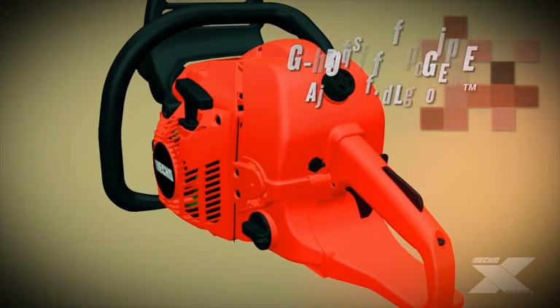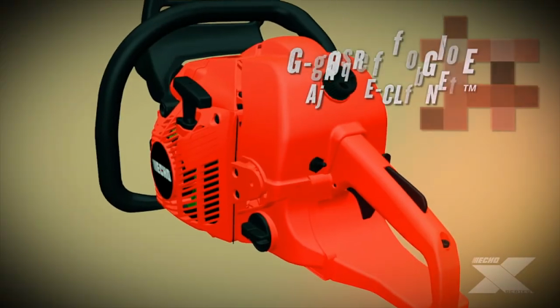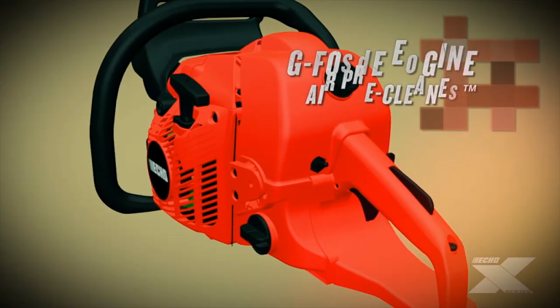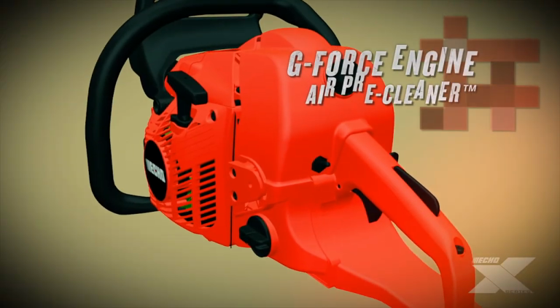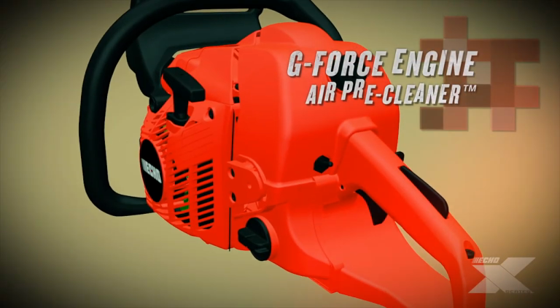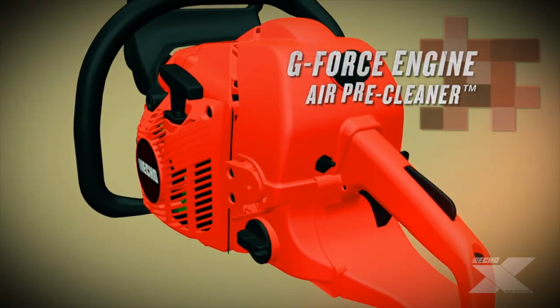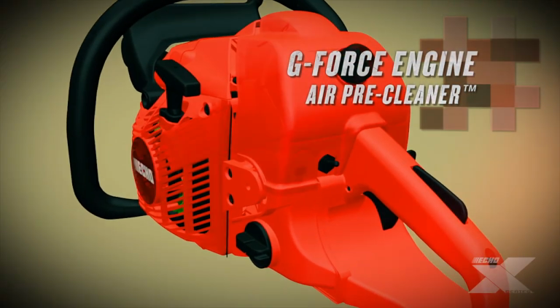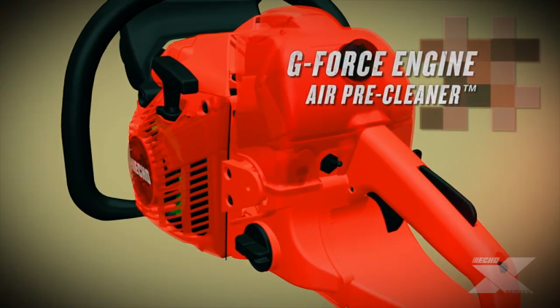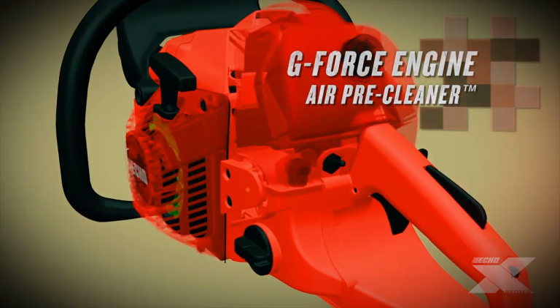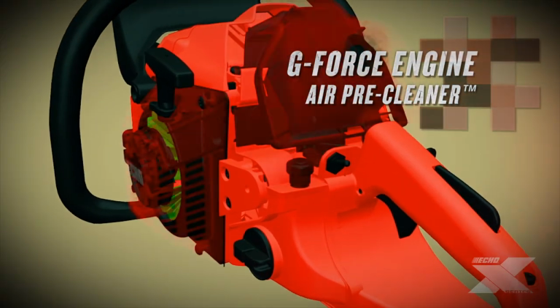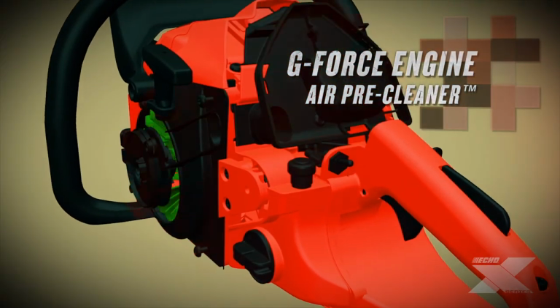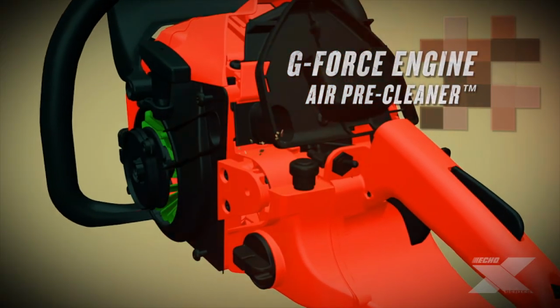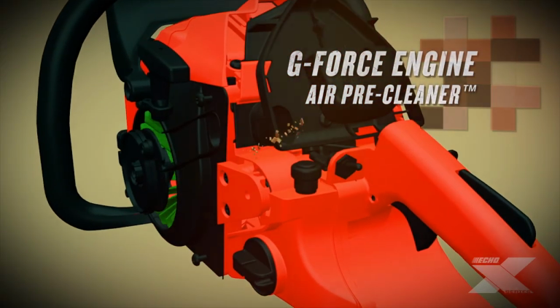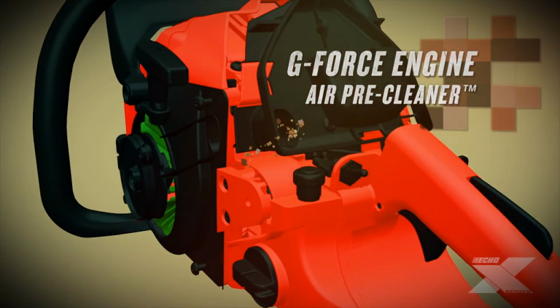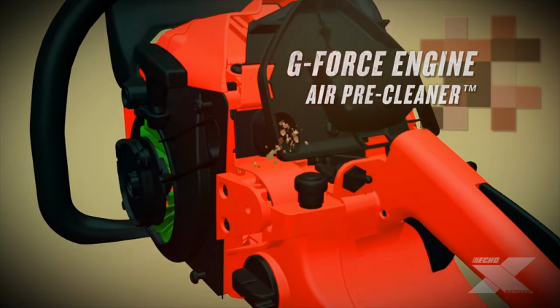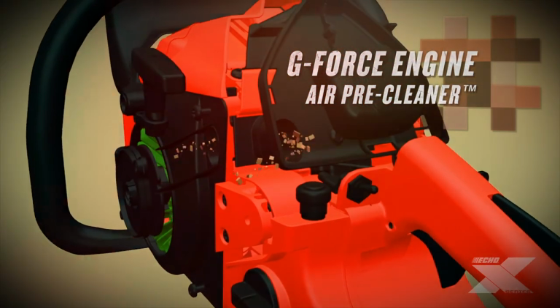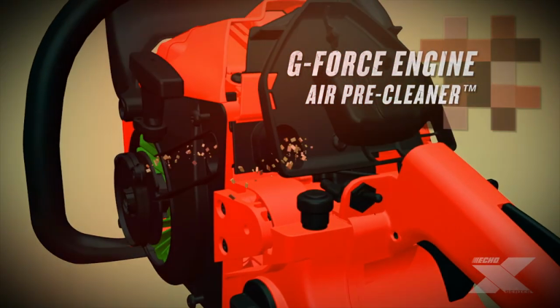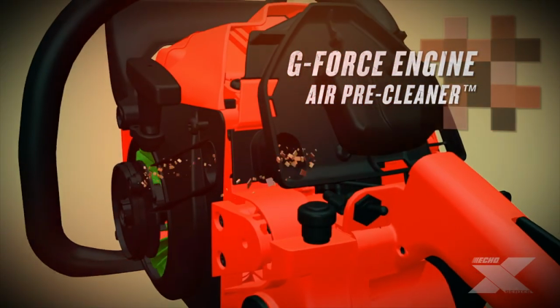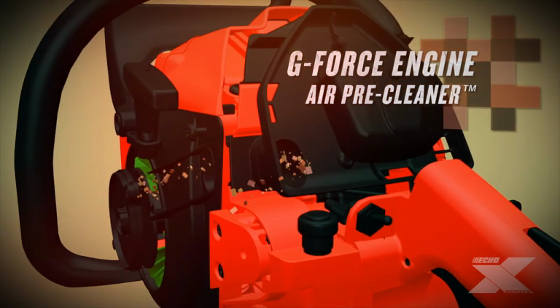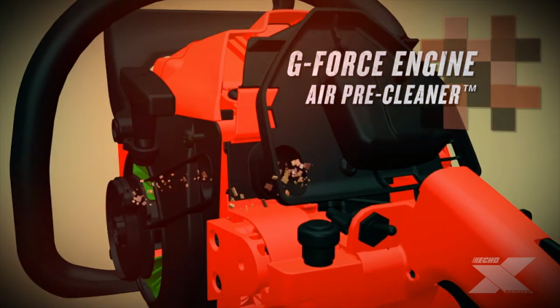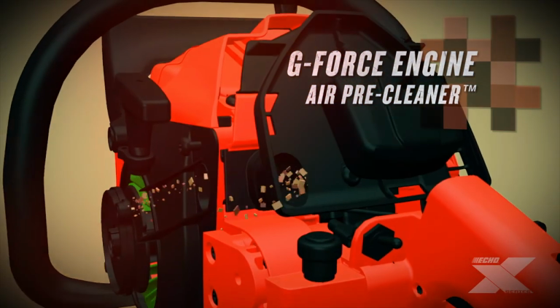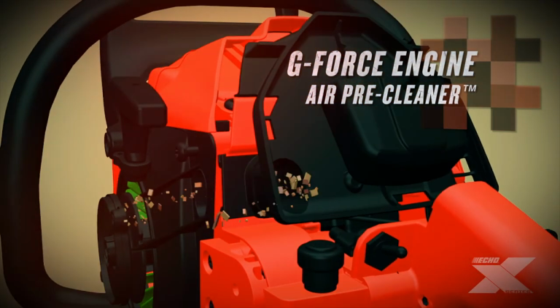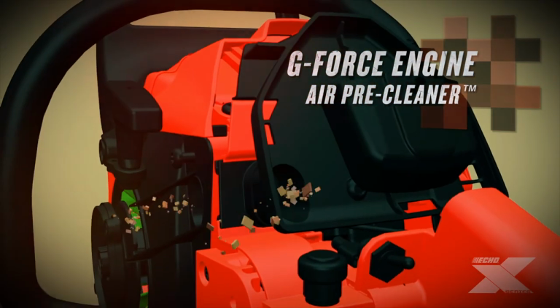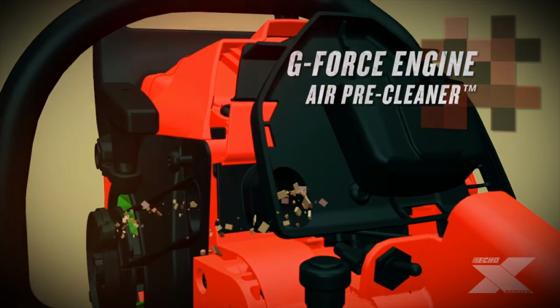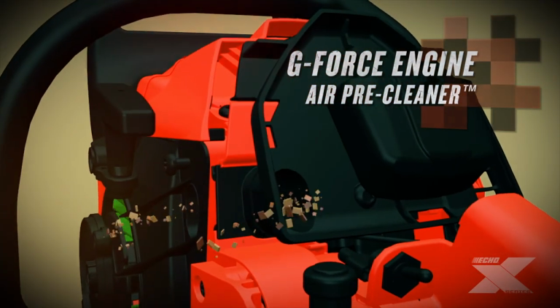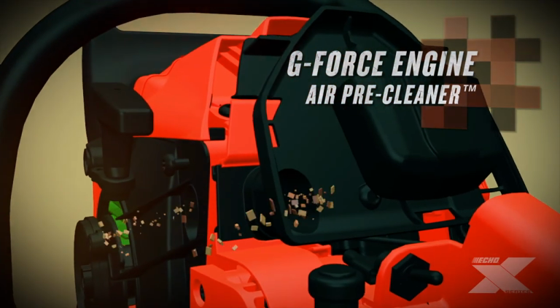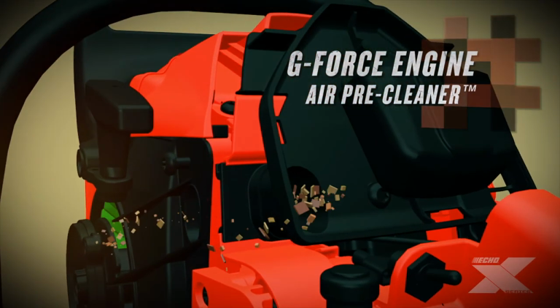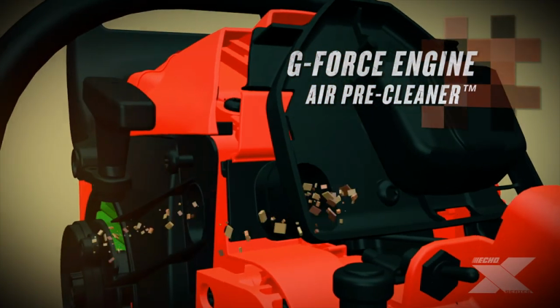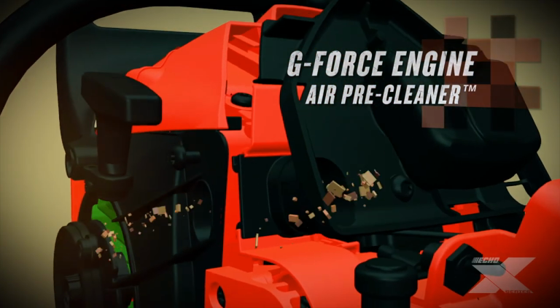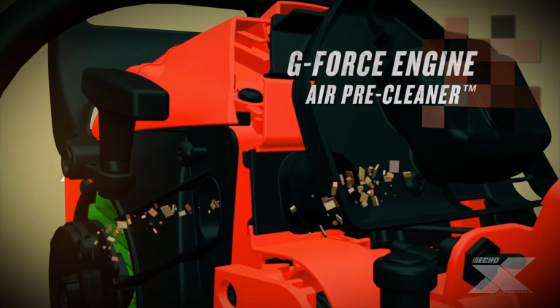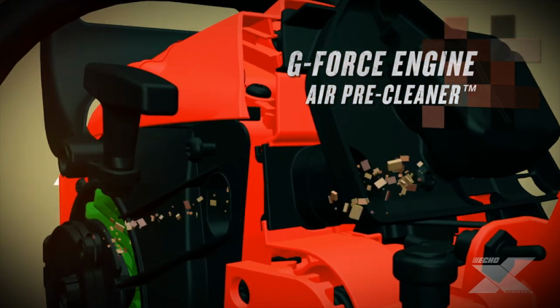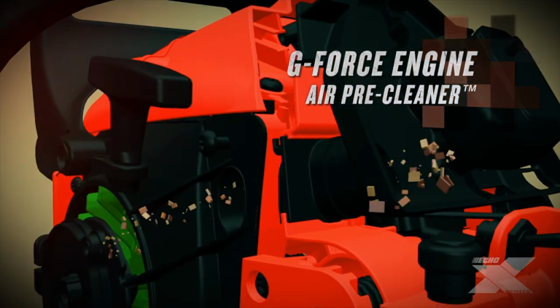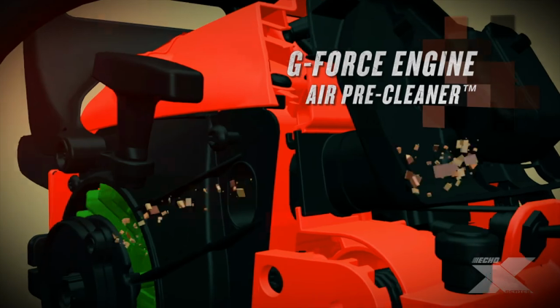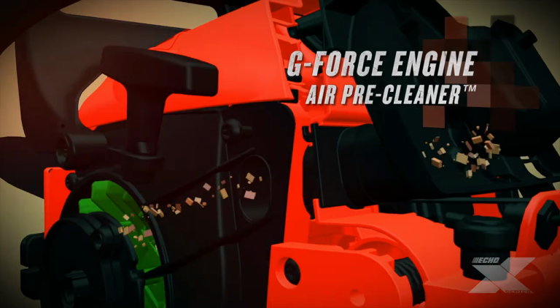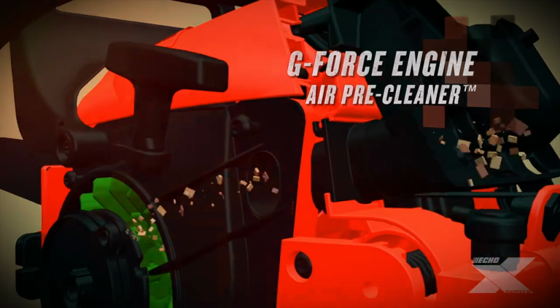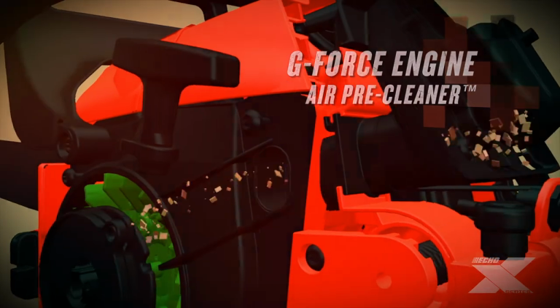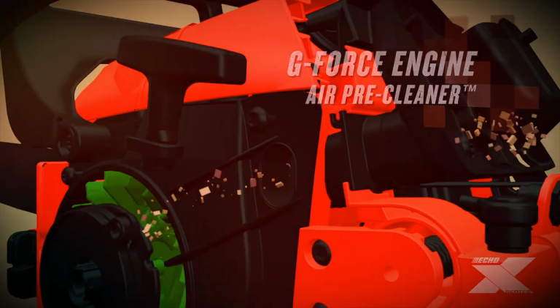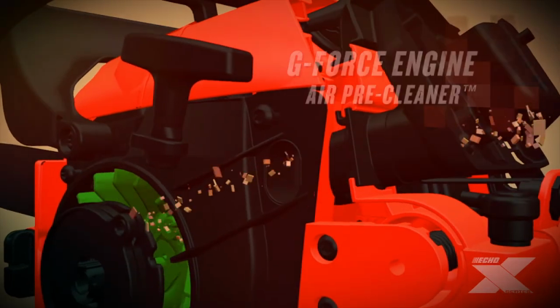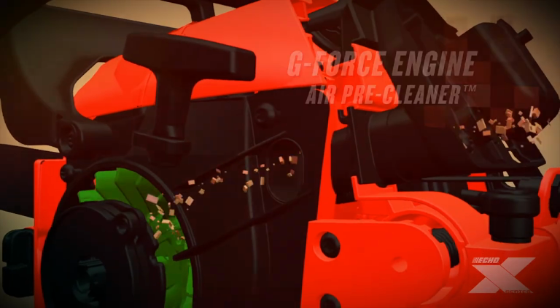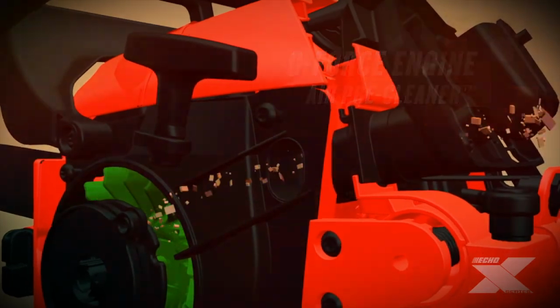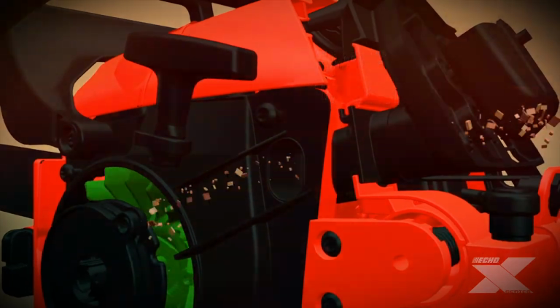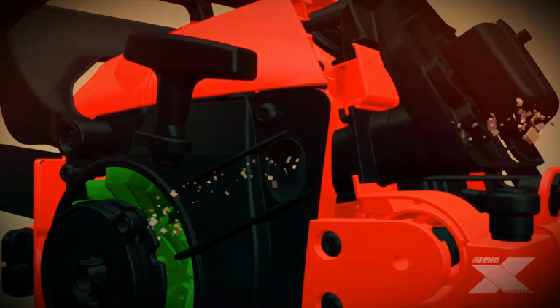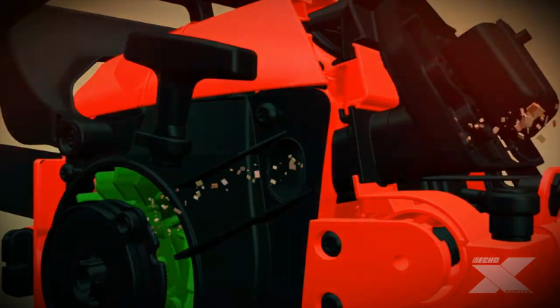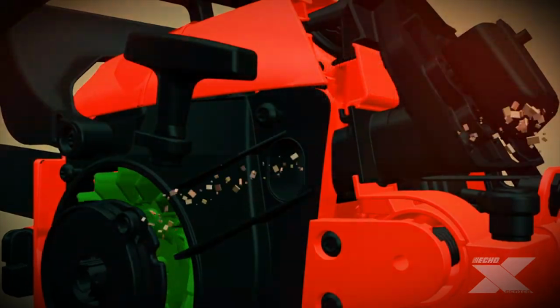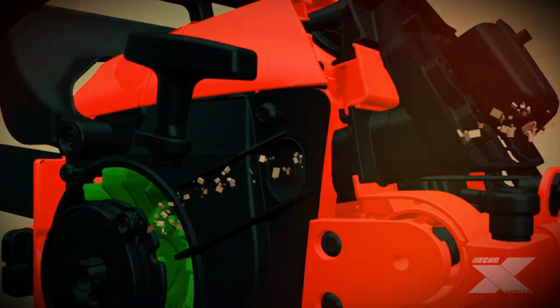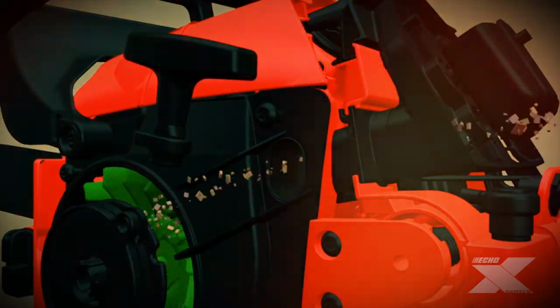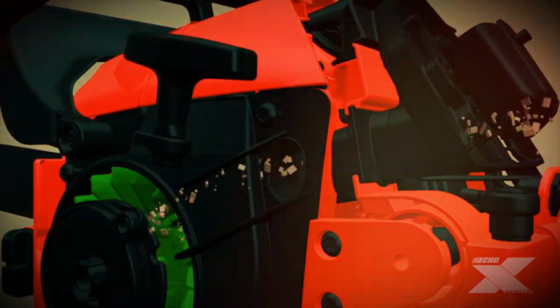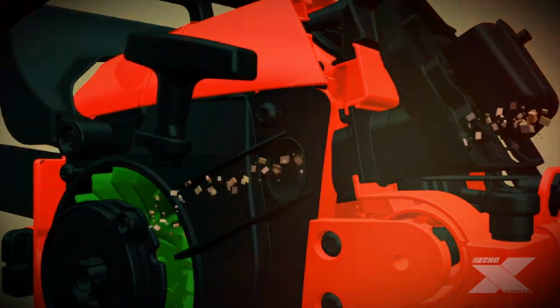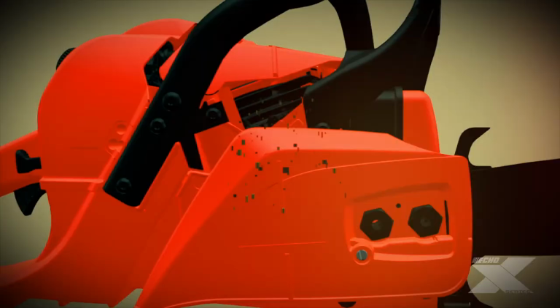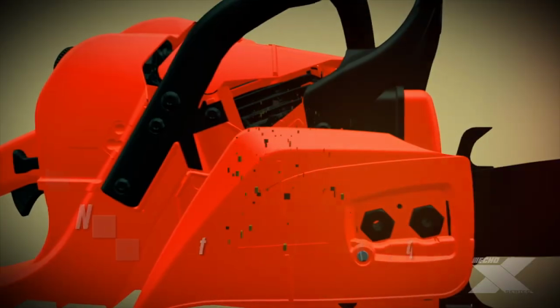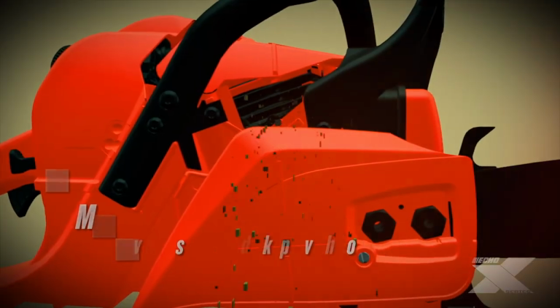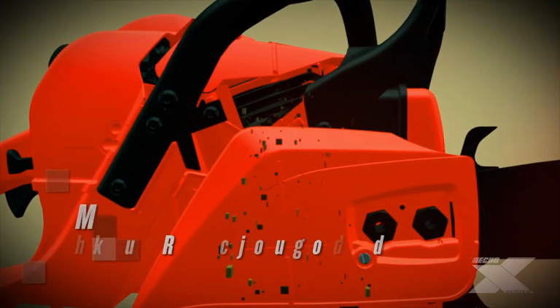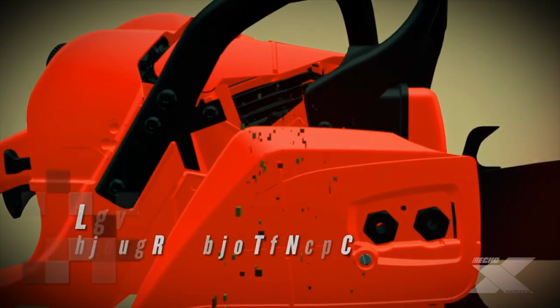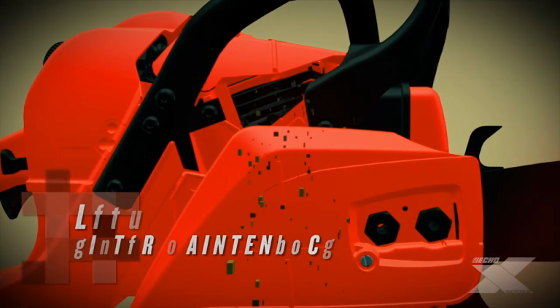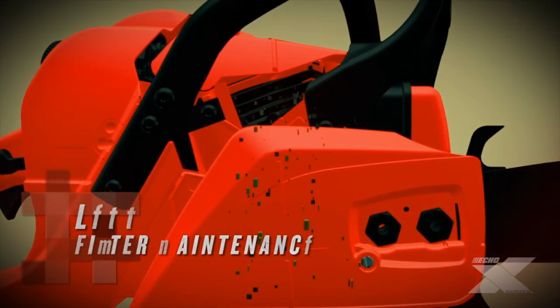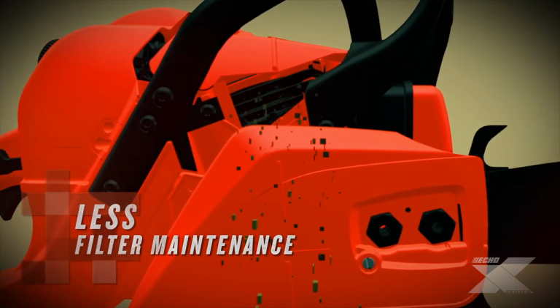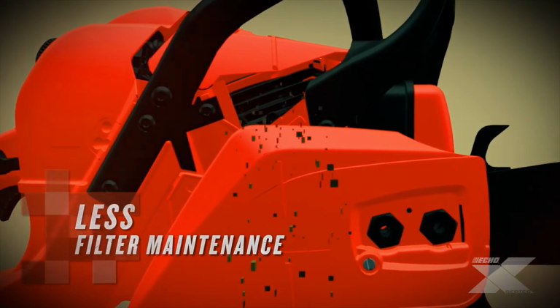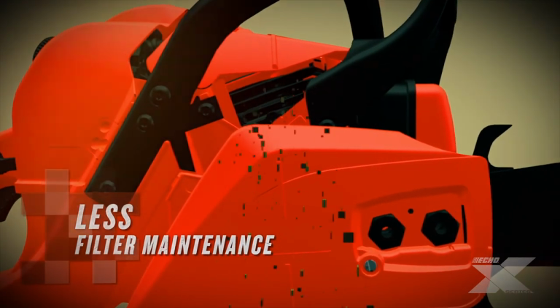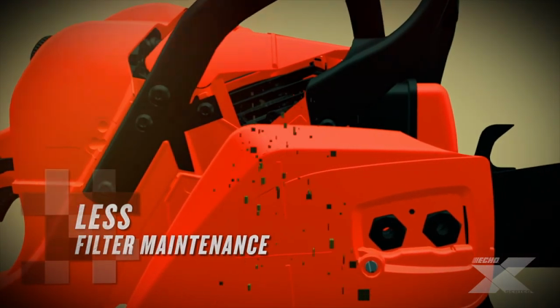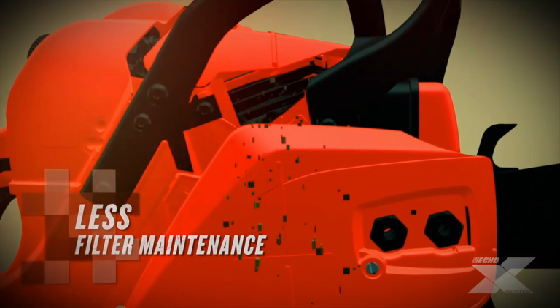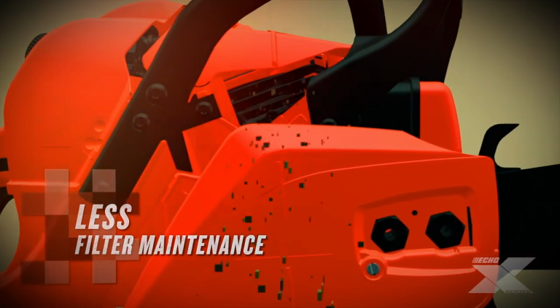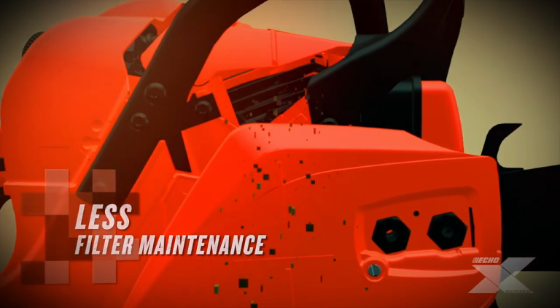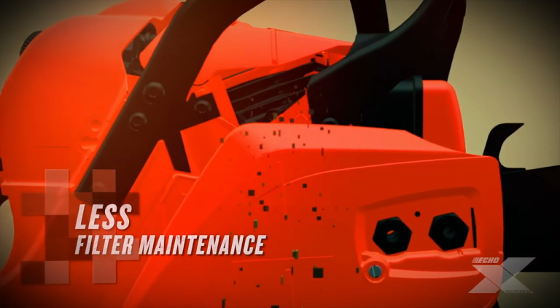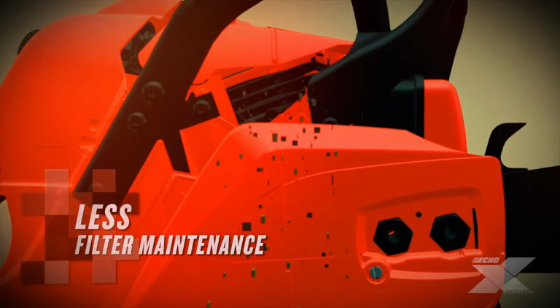The G-Force Engine Air Pre-Cleaner pulls dirt and debris out of the airbox, allowing for longer intervals between air filter maintenance.